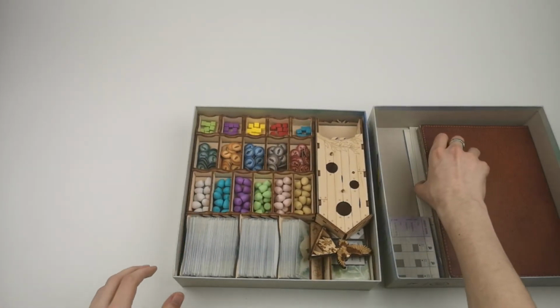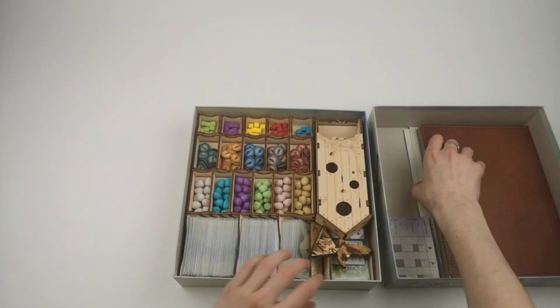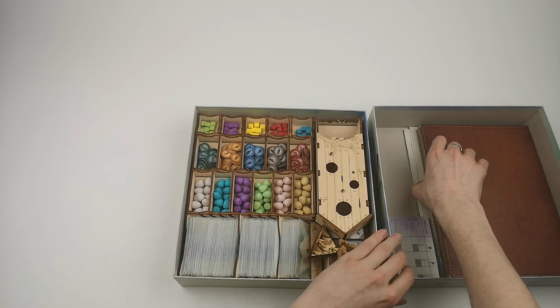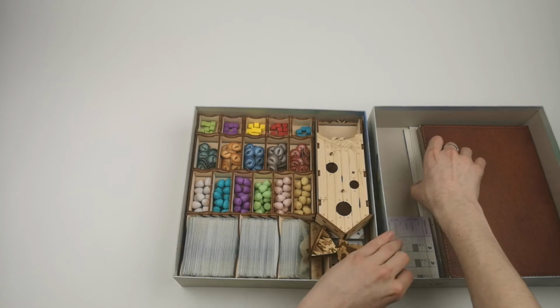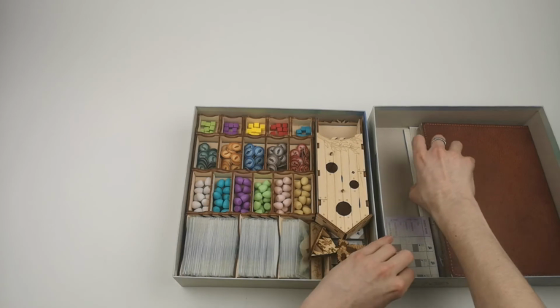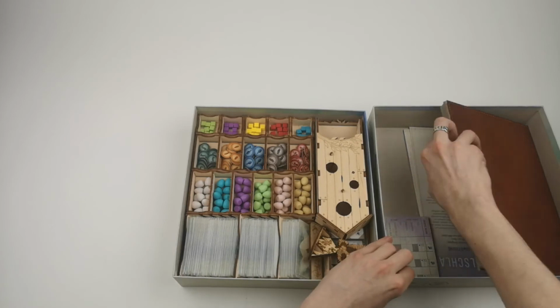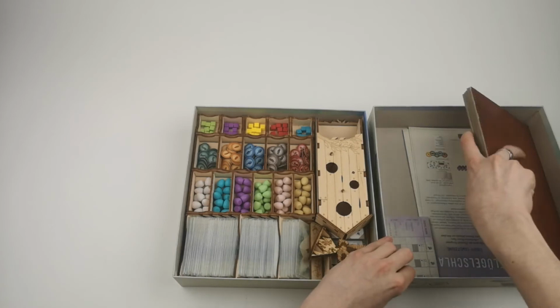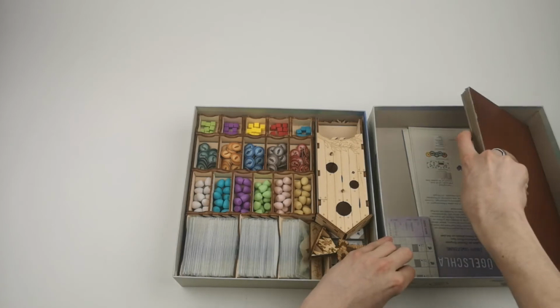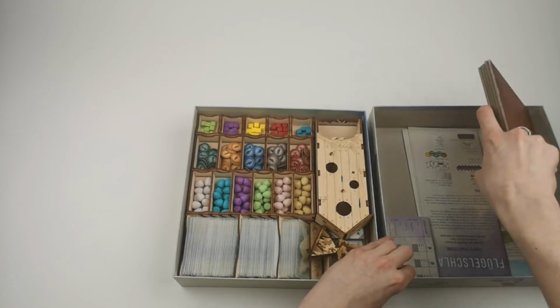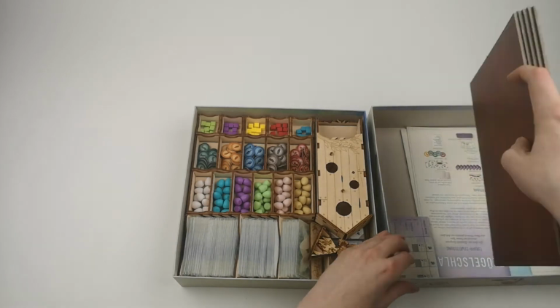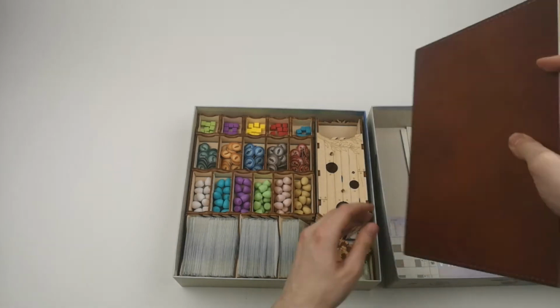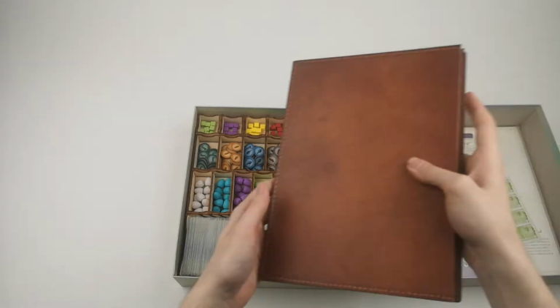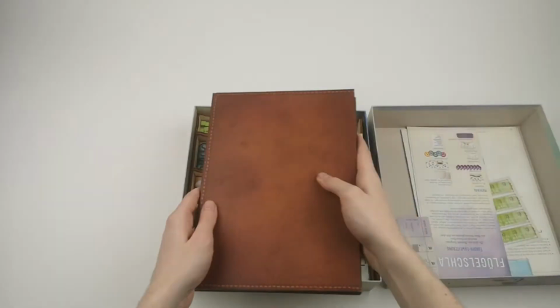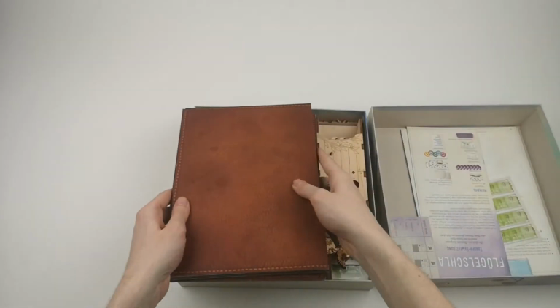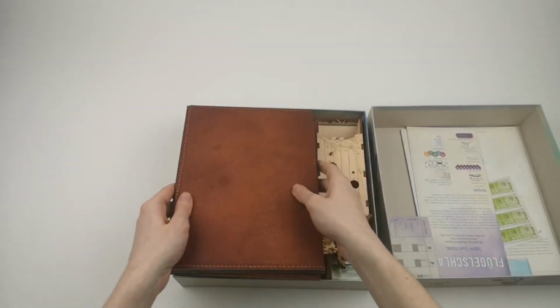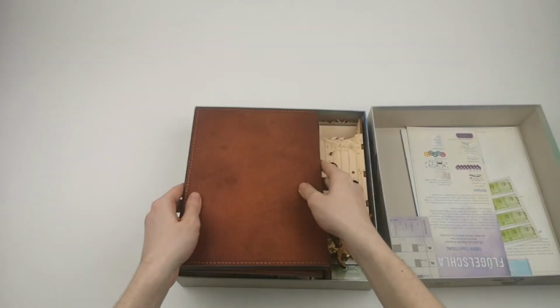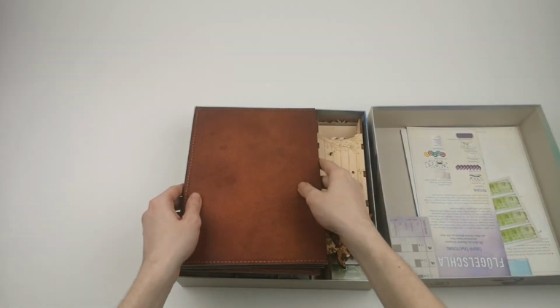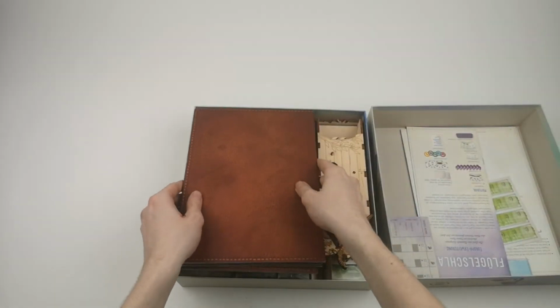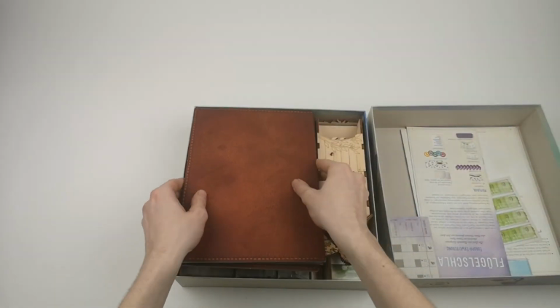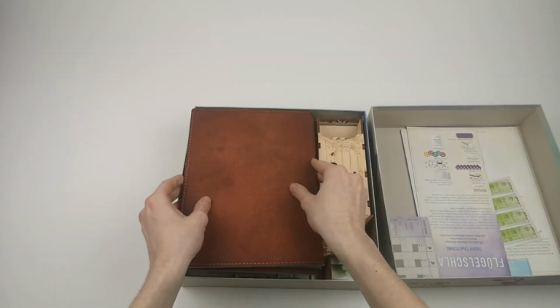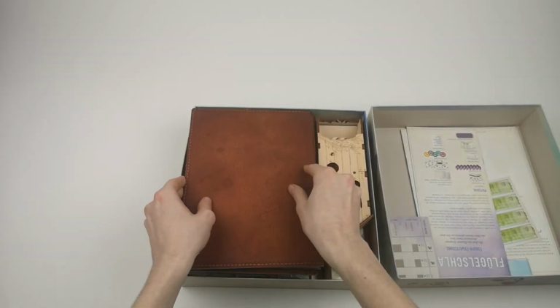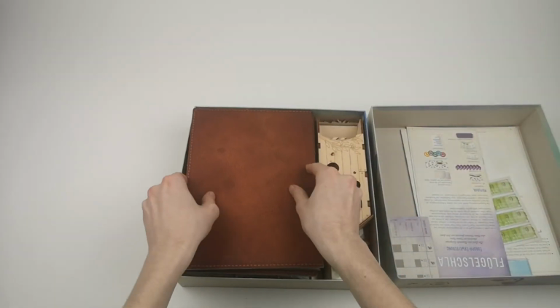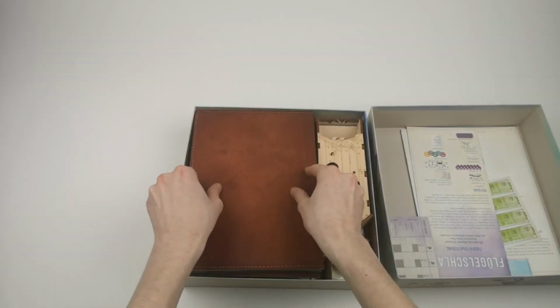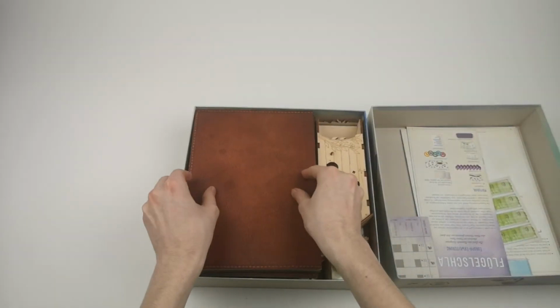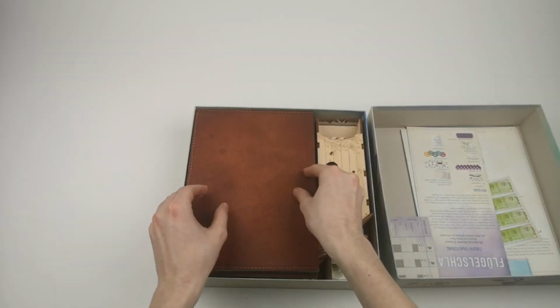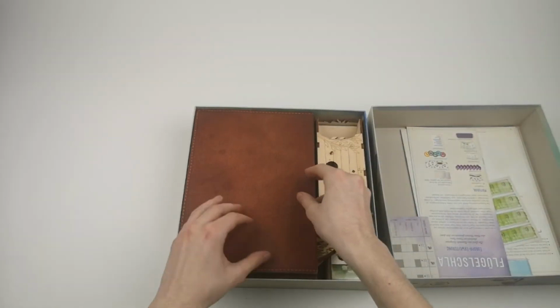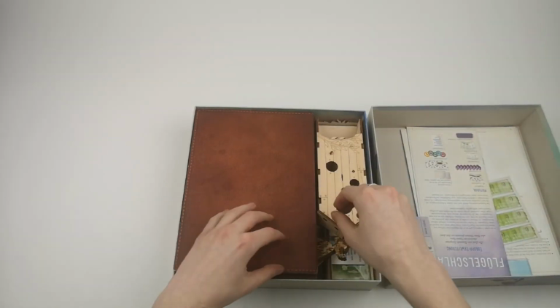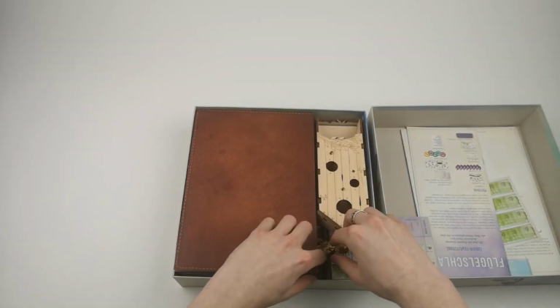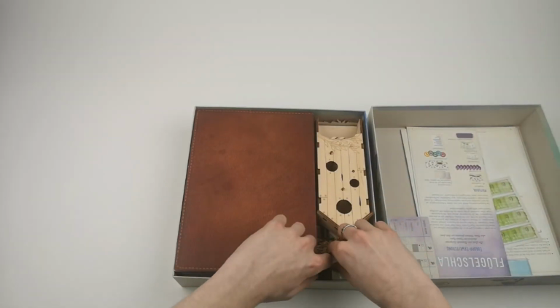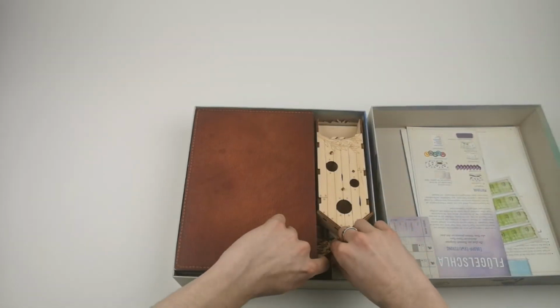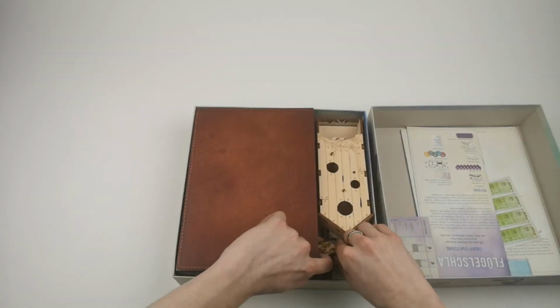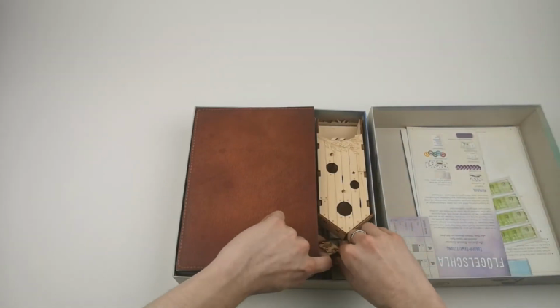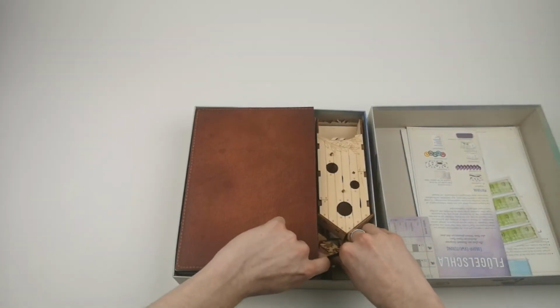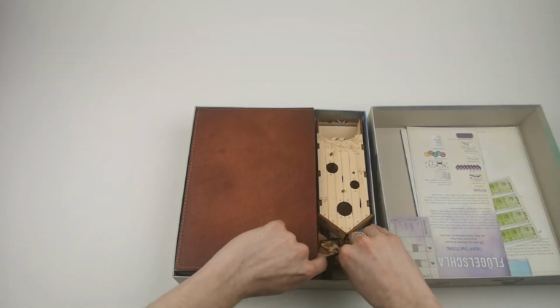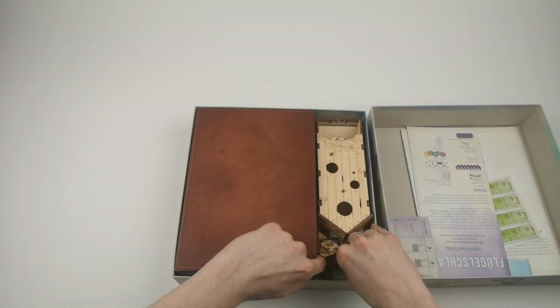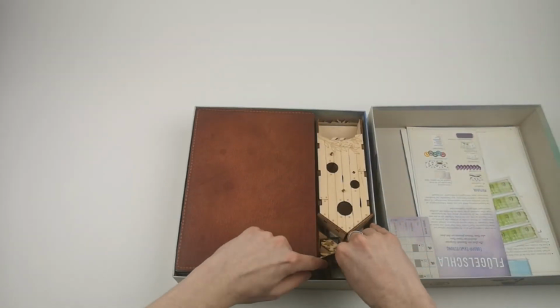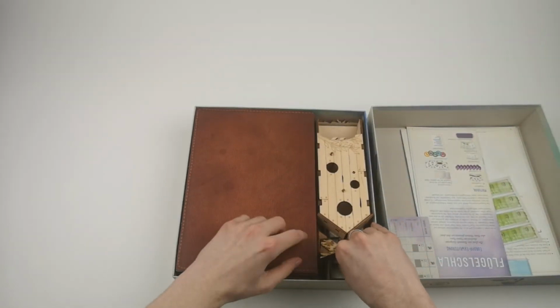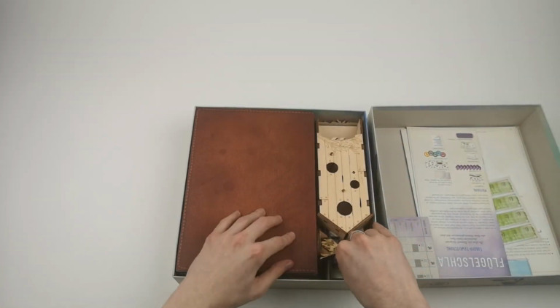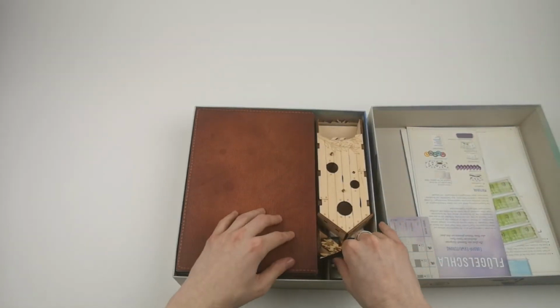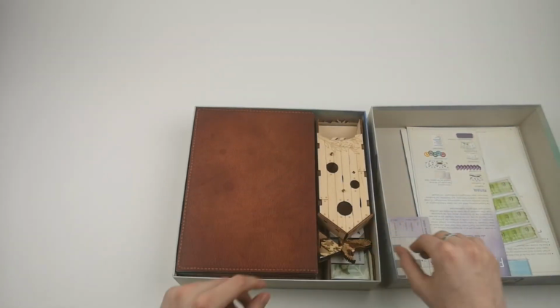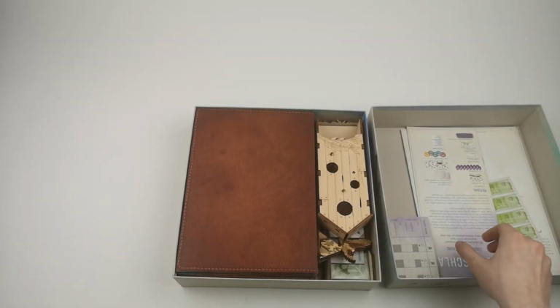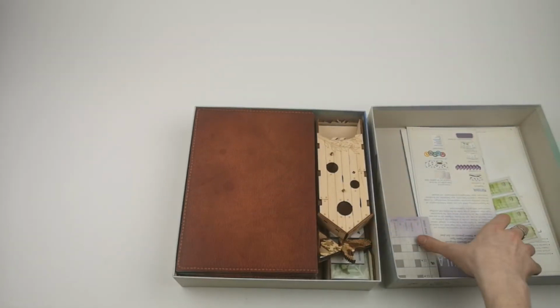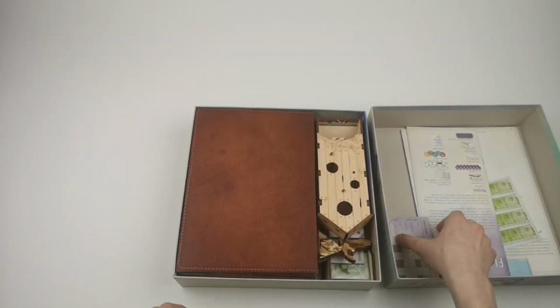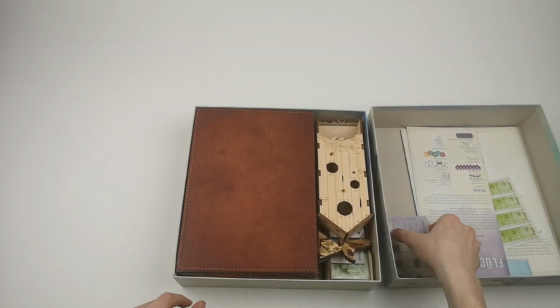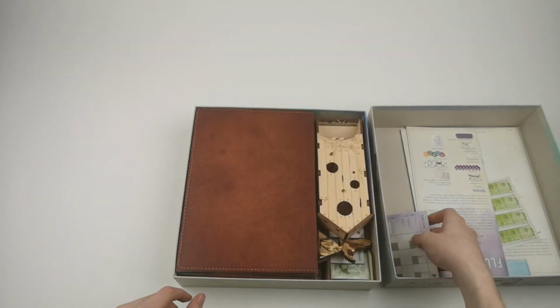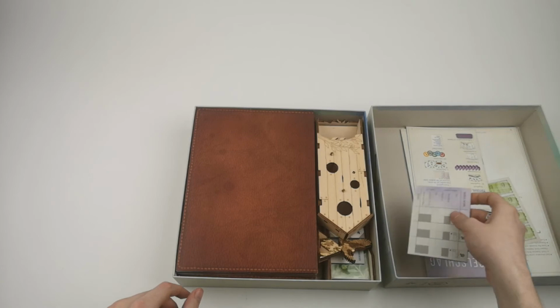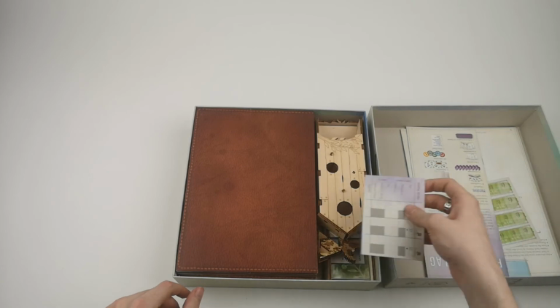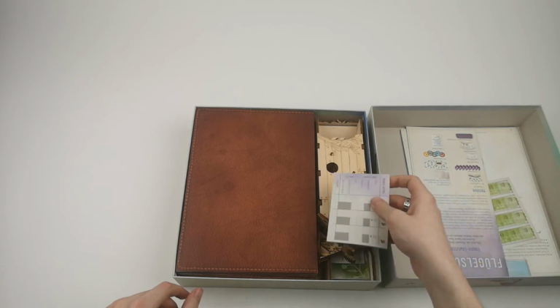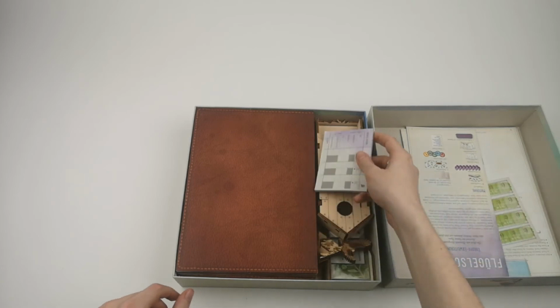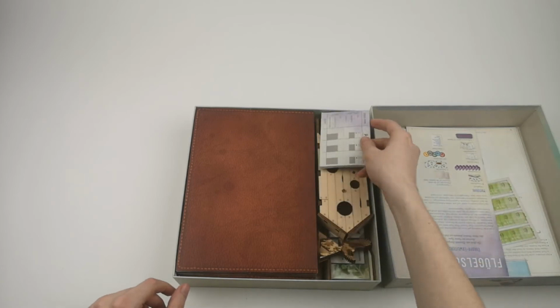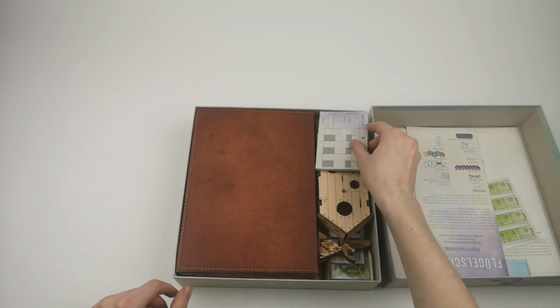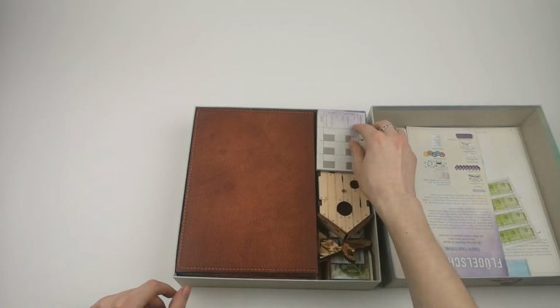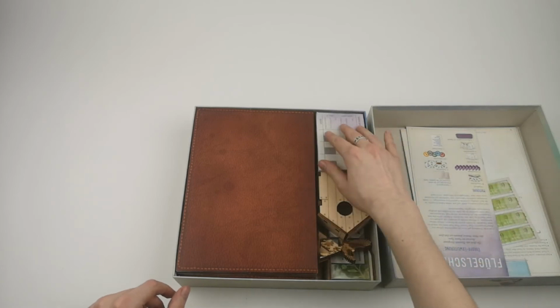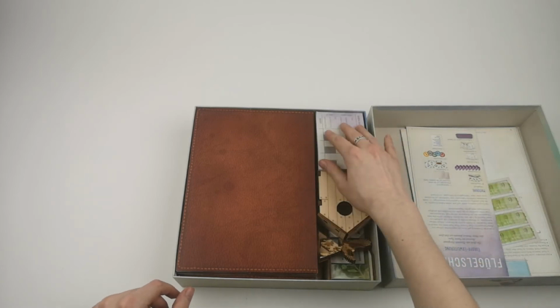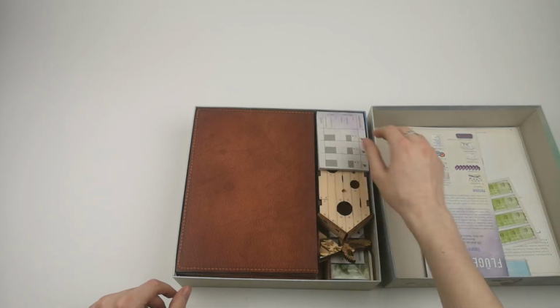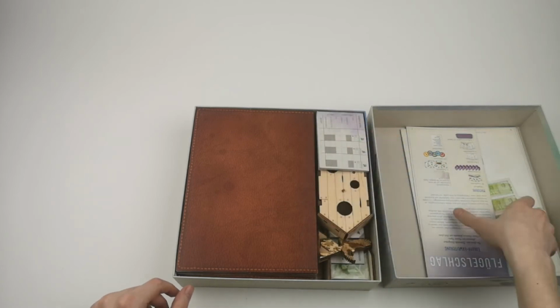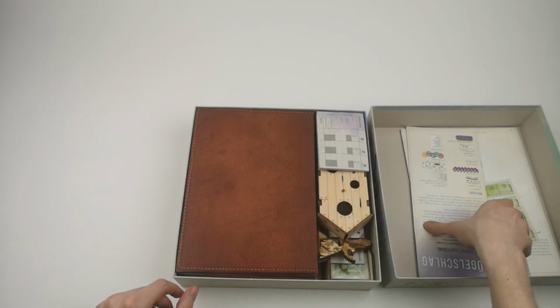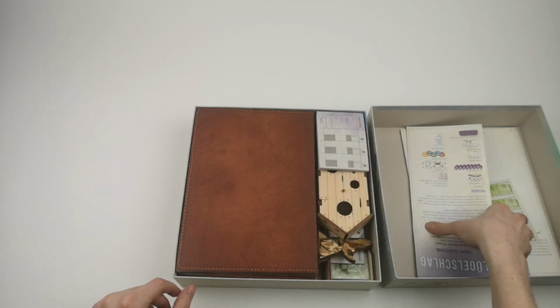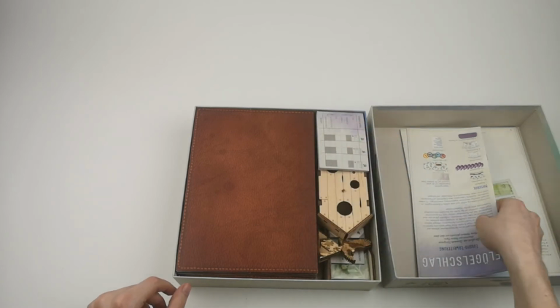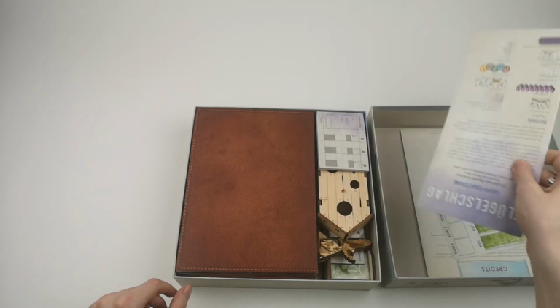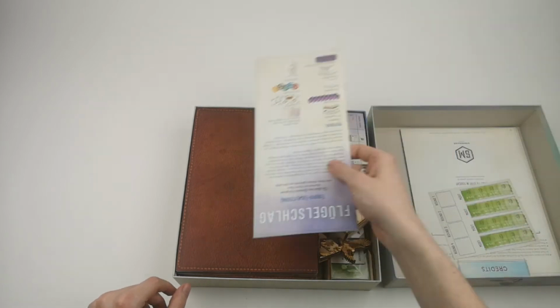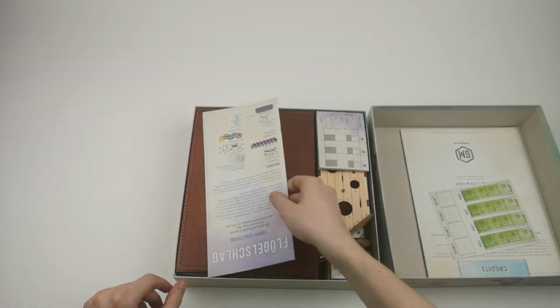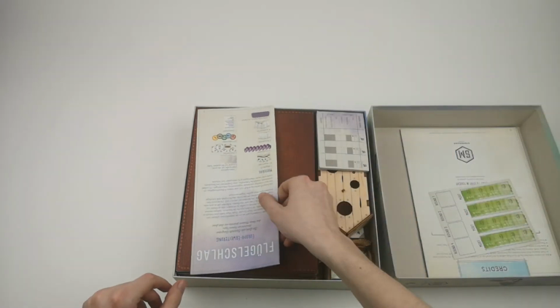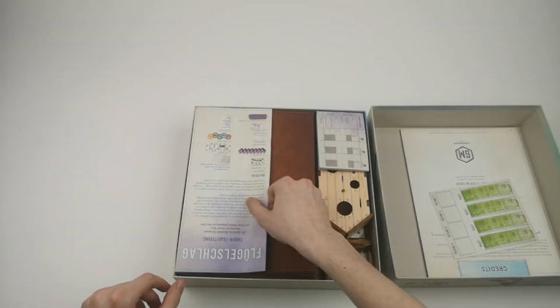And here's an overview of how it fits into the box. The player boards go here, then the goal board and the rulebooks.